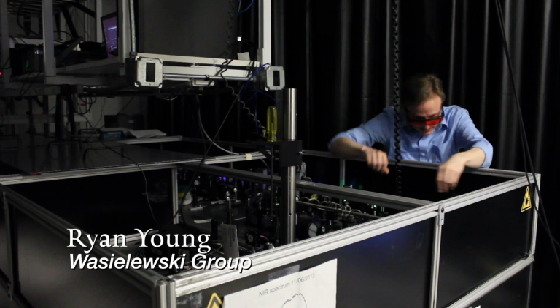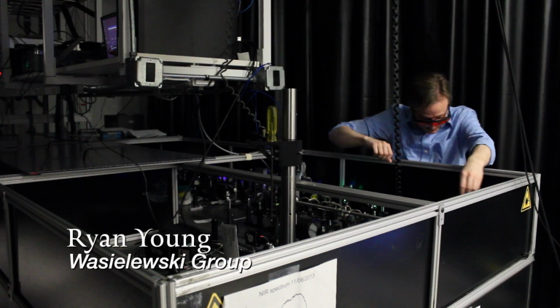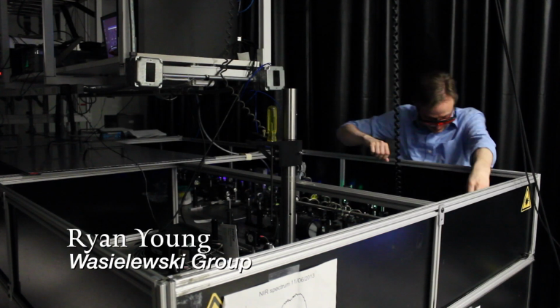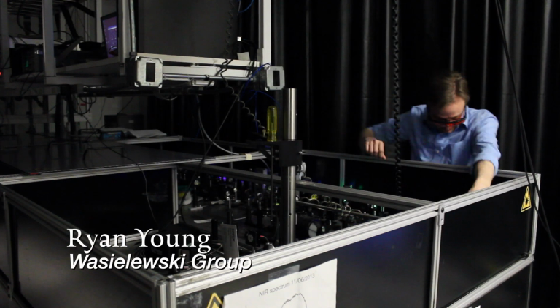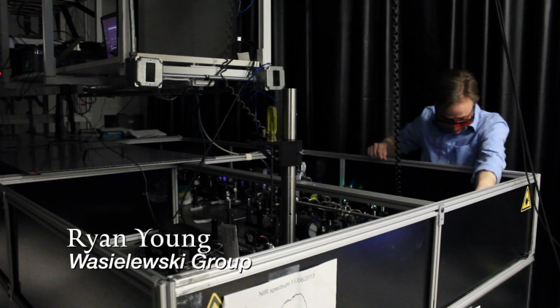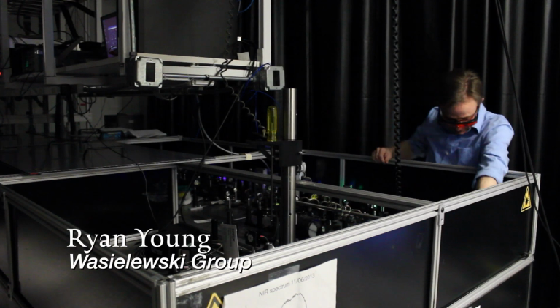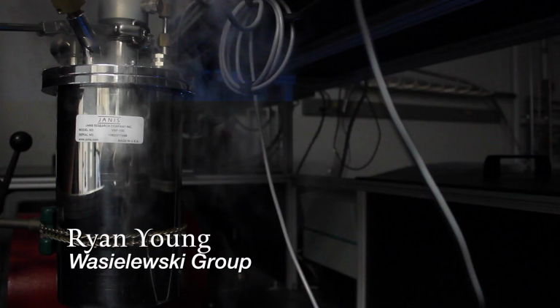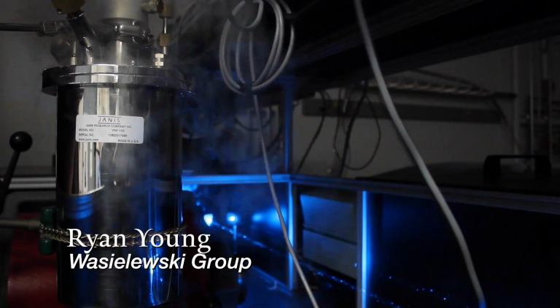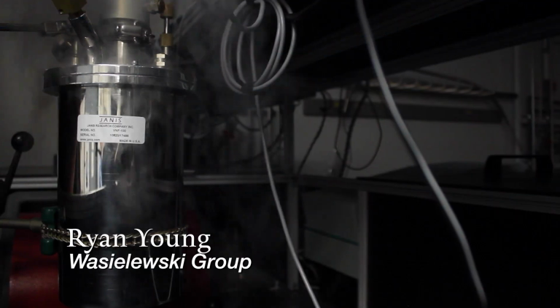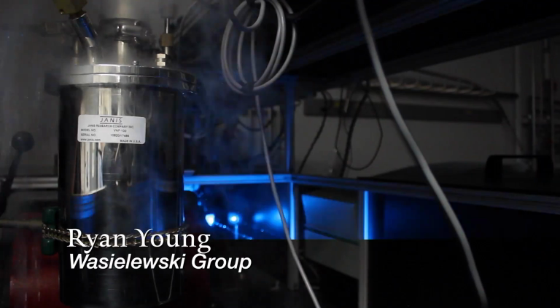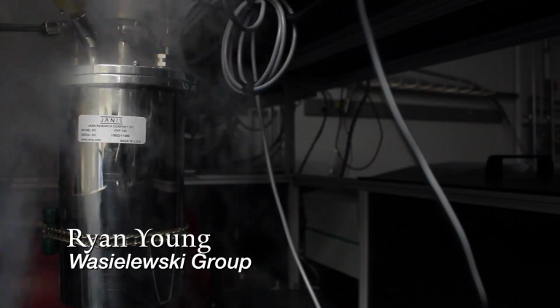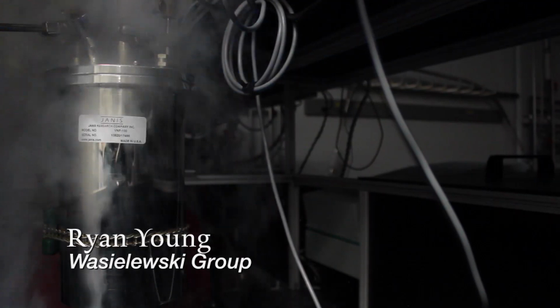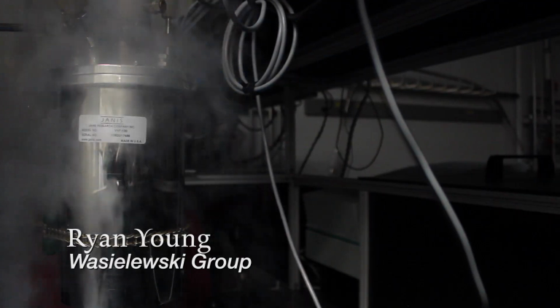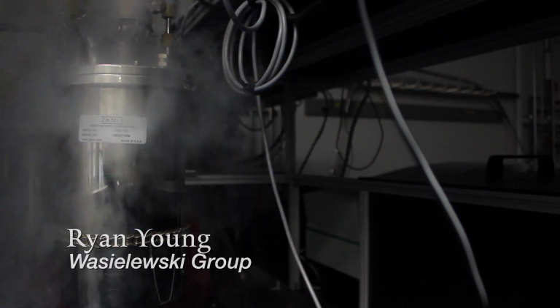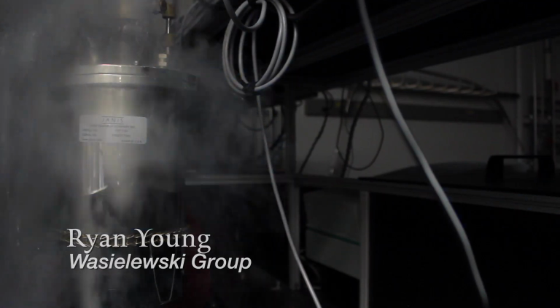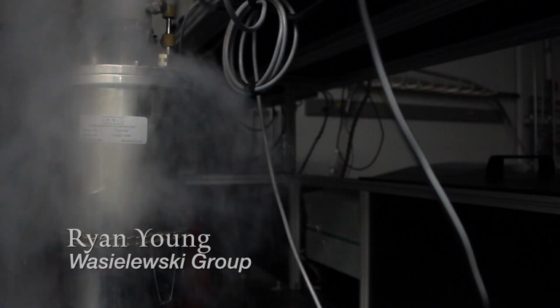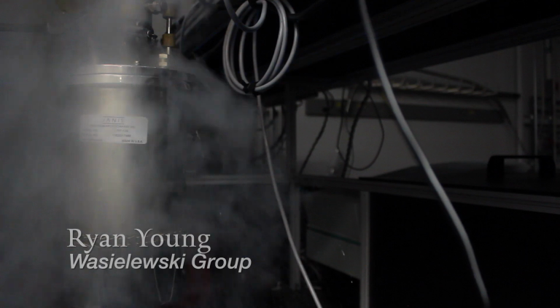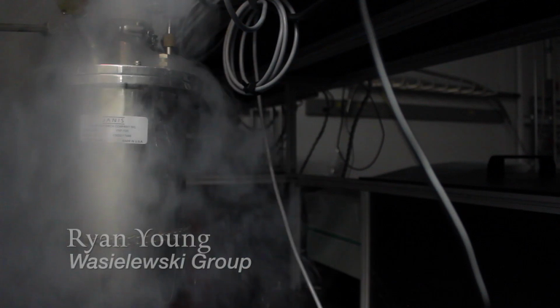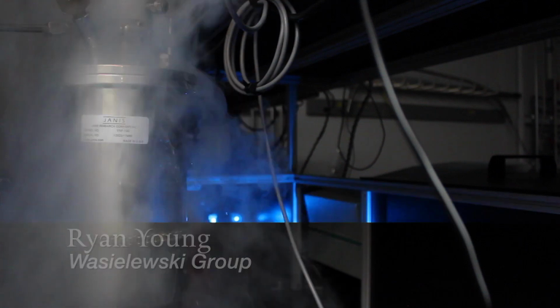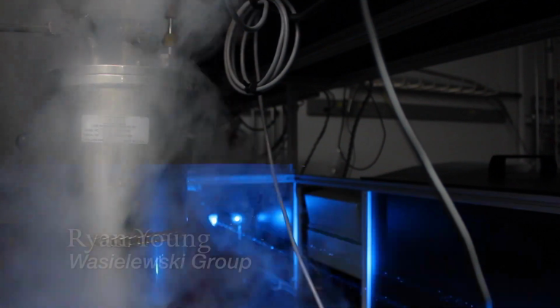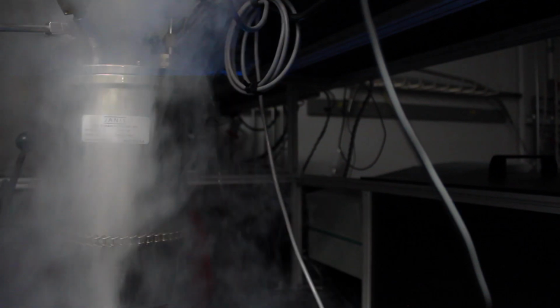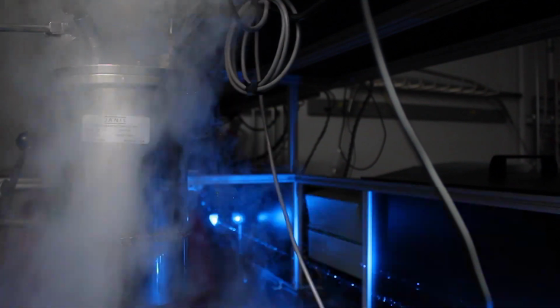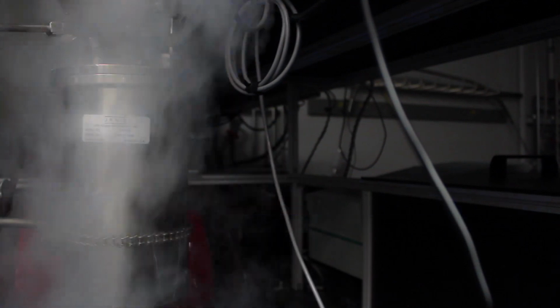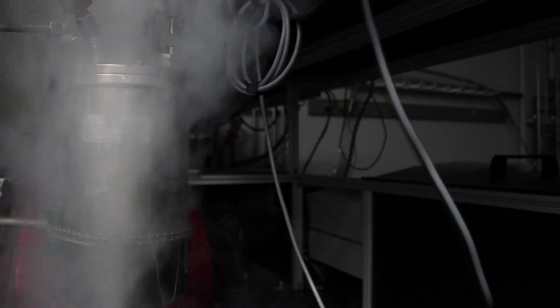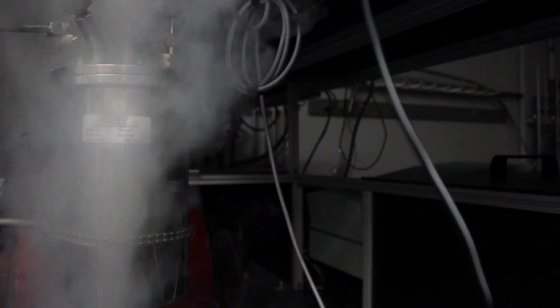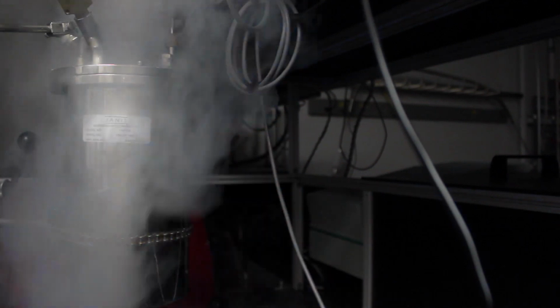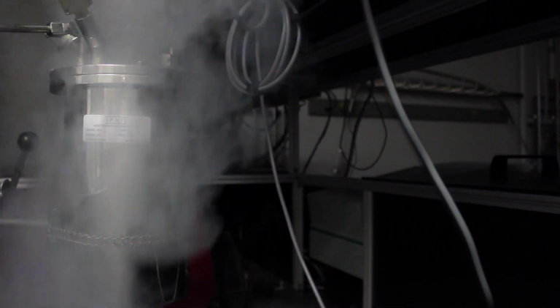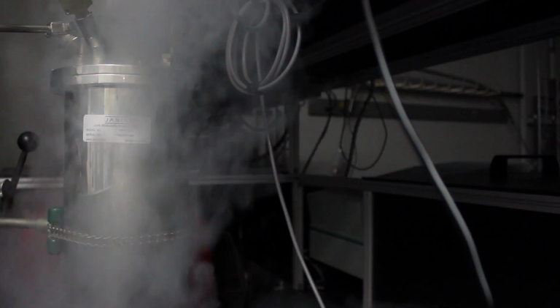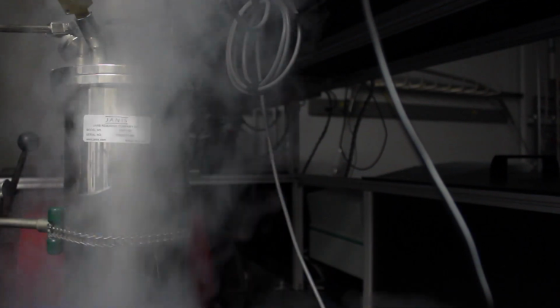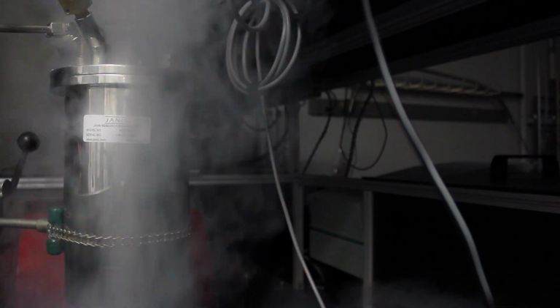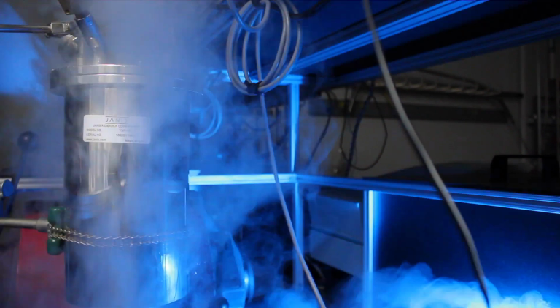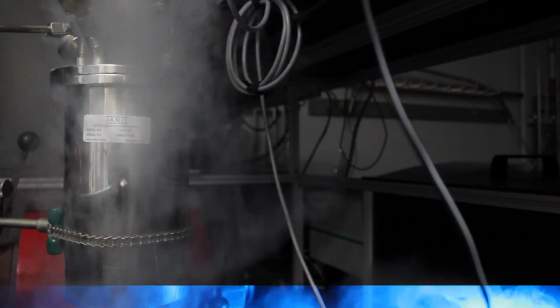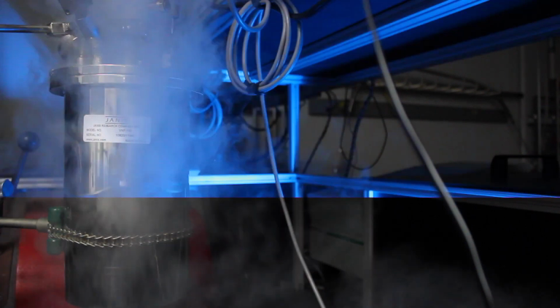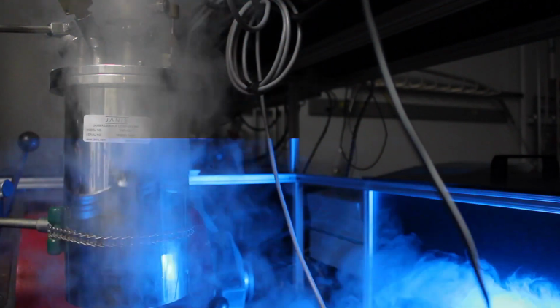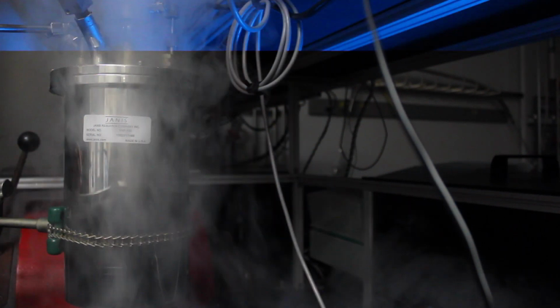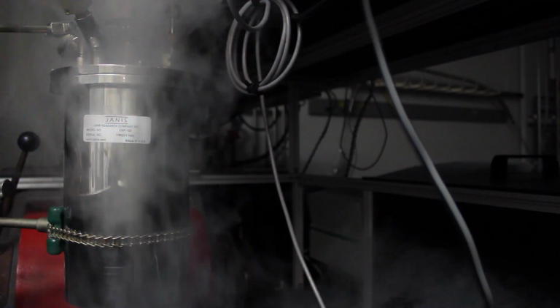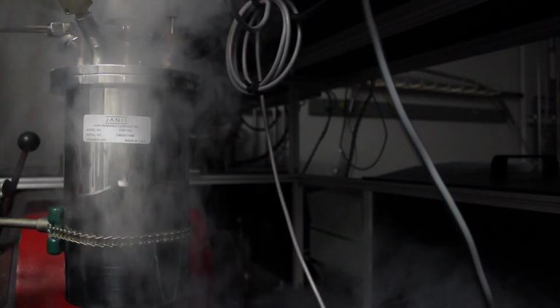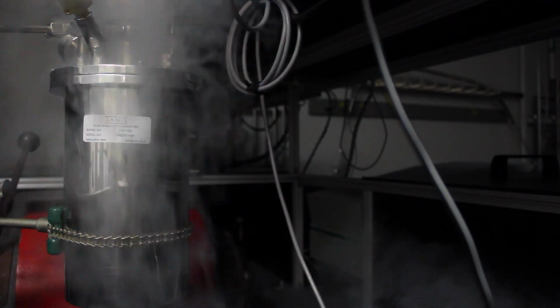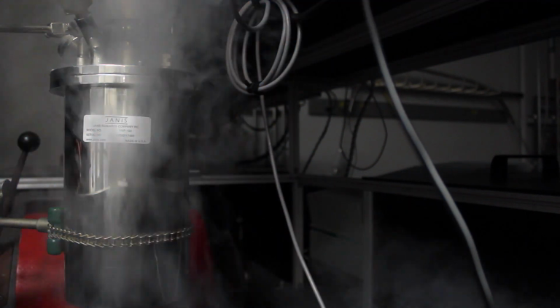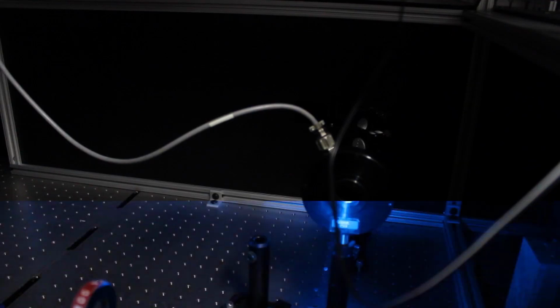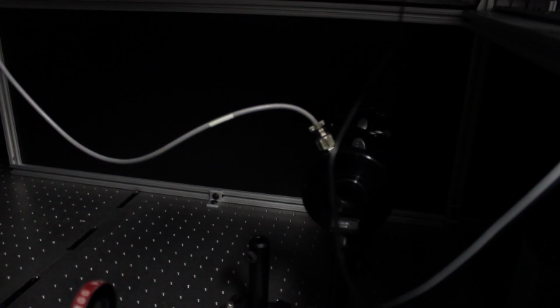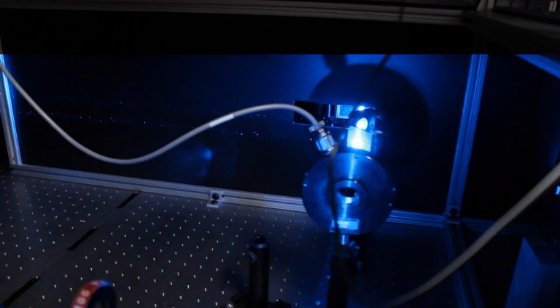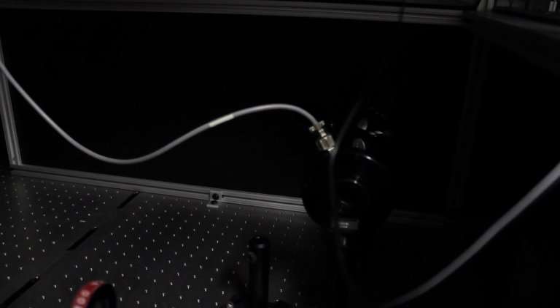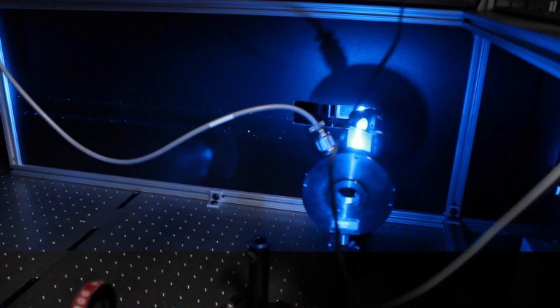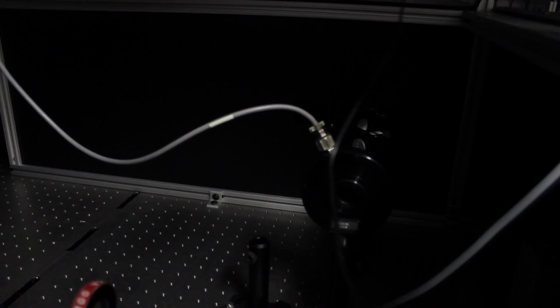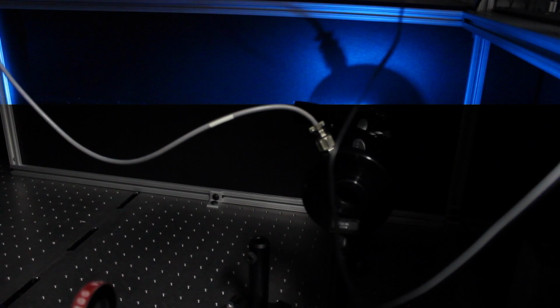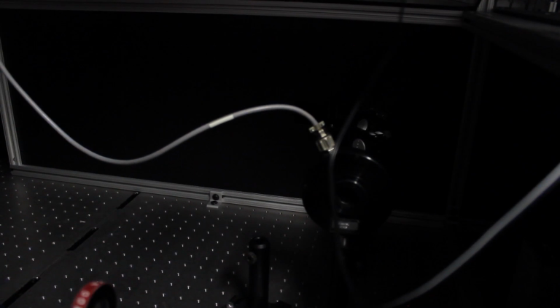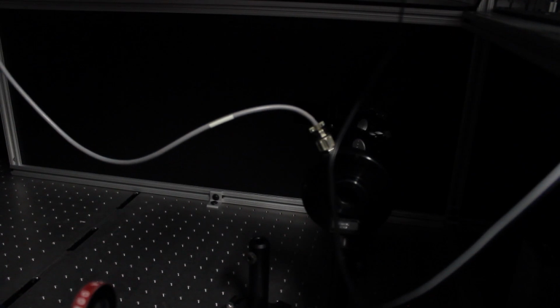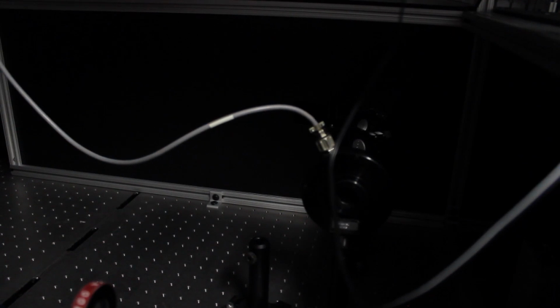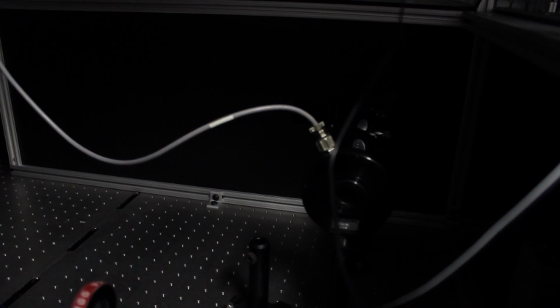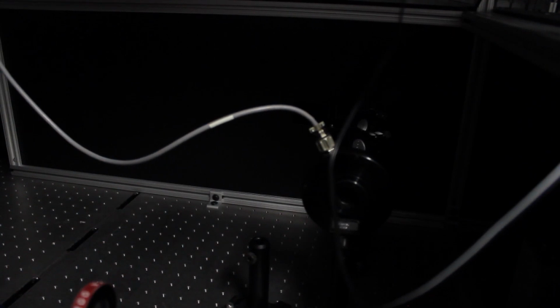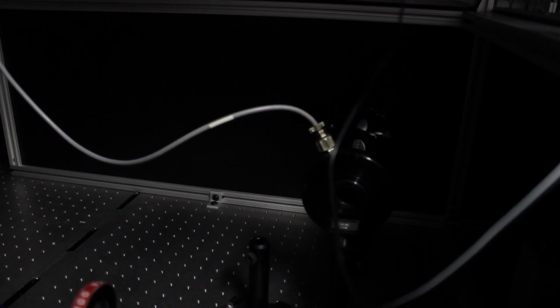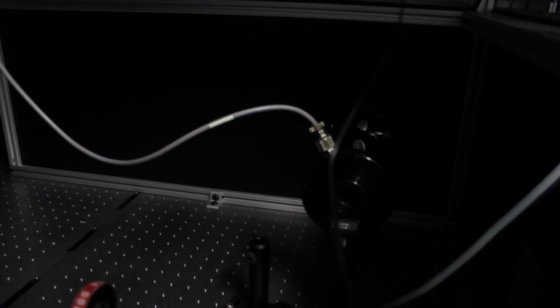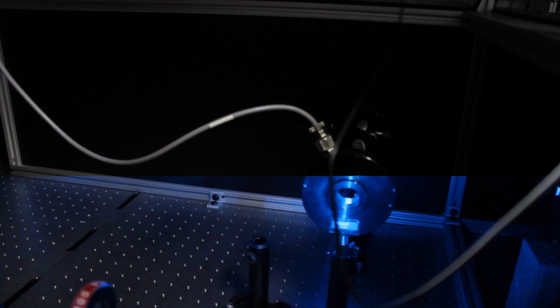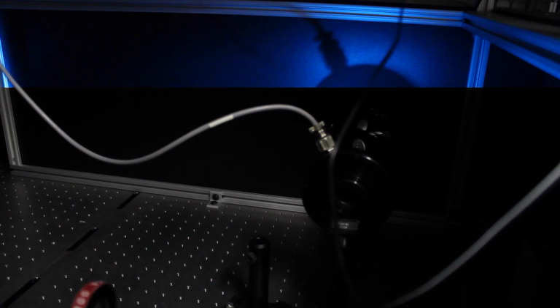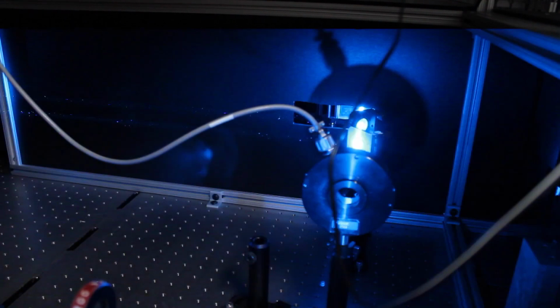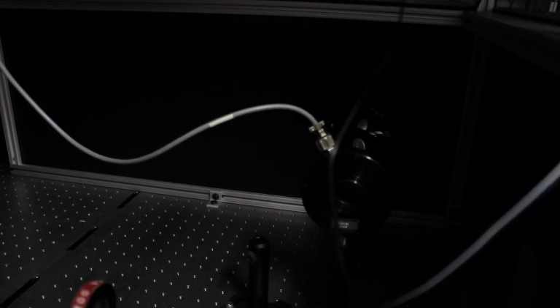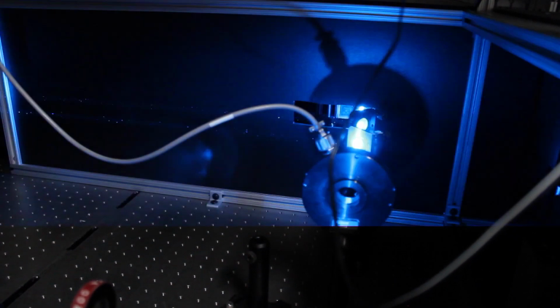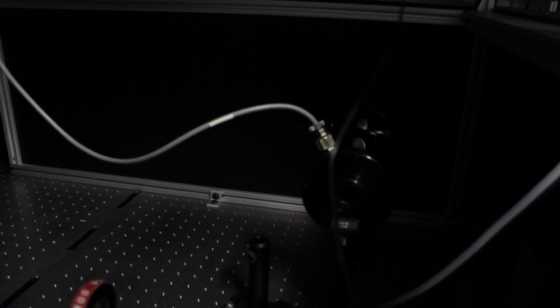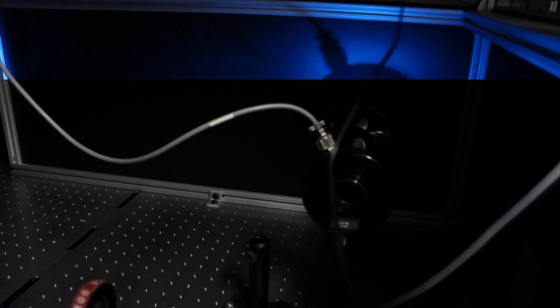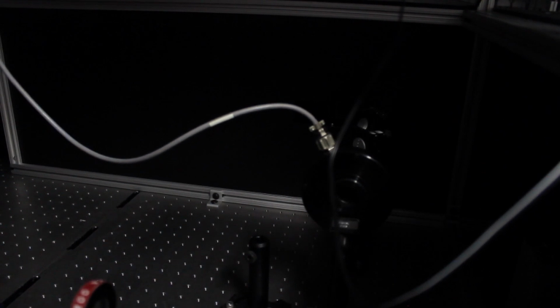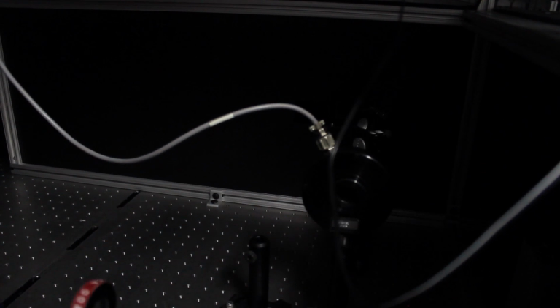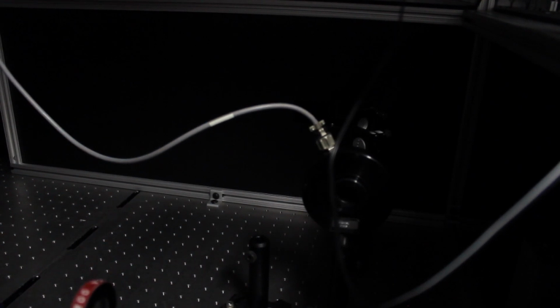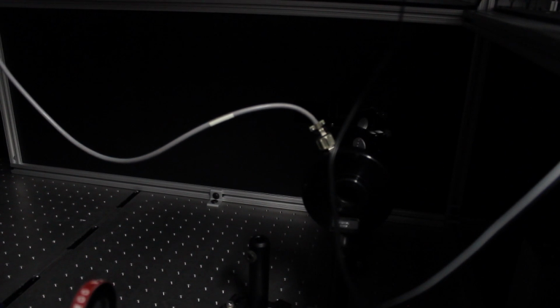We look at the fundamentals of electron transfer in various materials that are mostly designed for solar and energy applications.